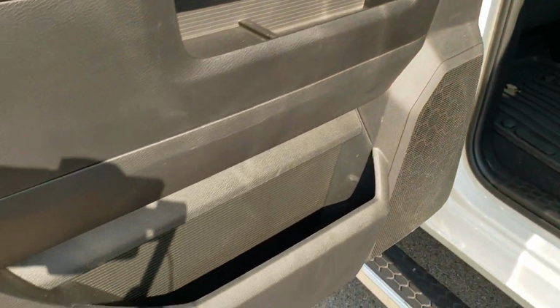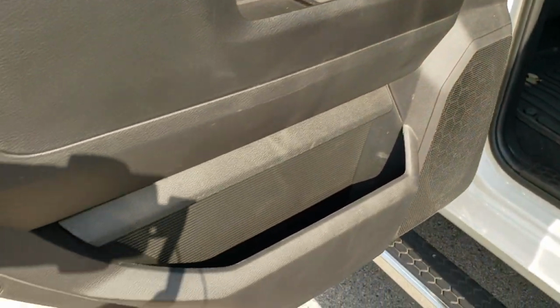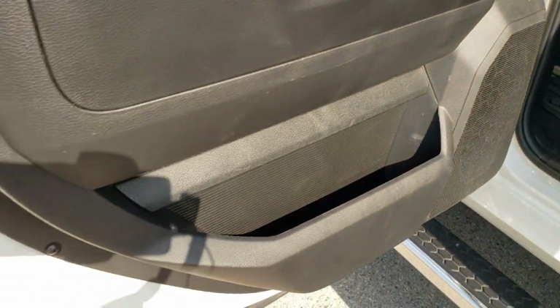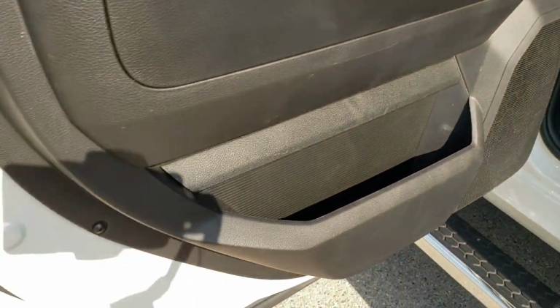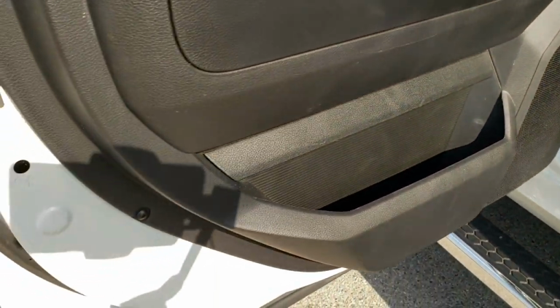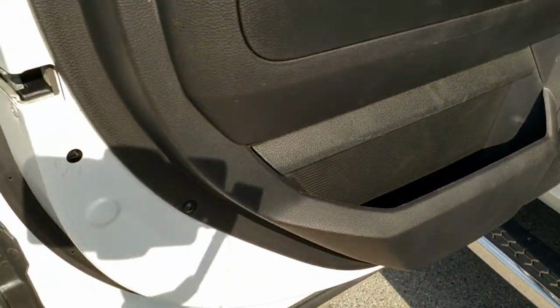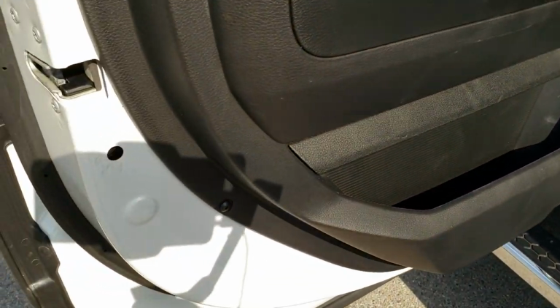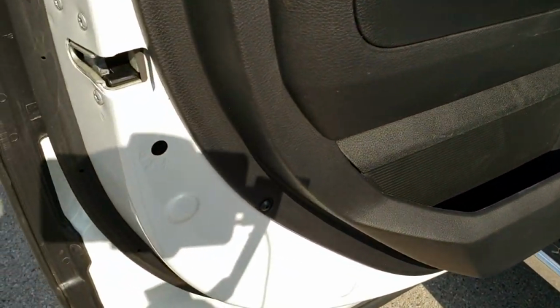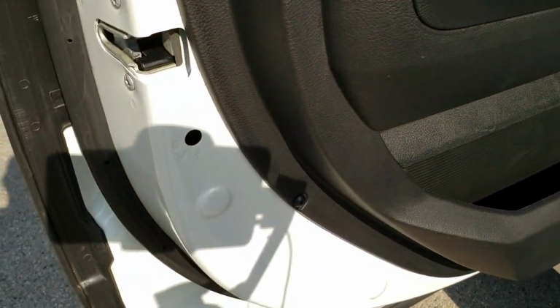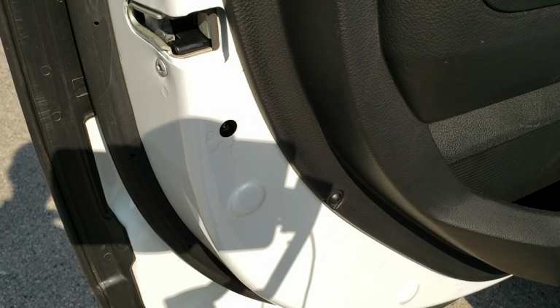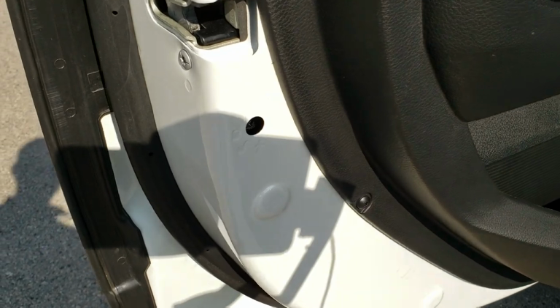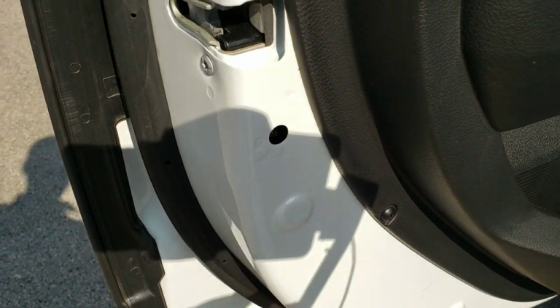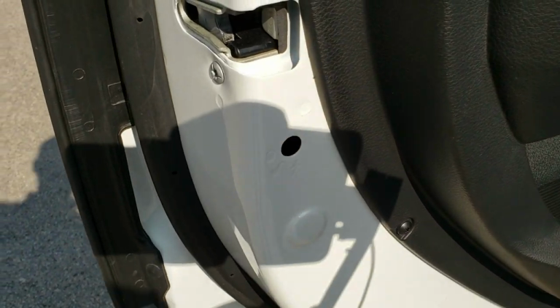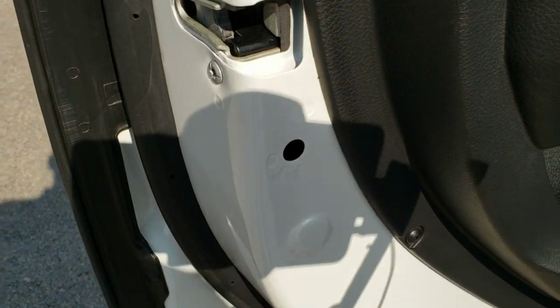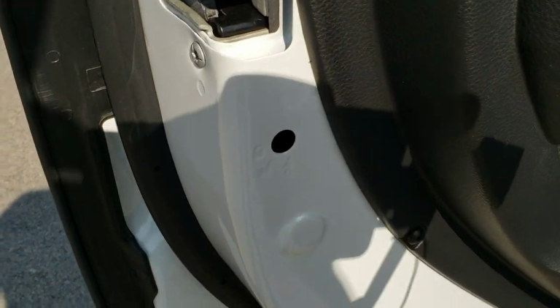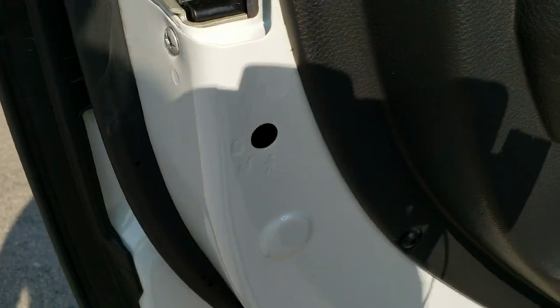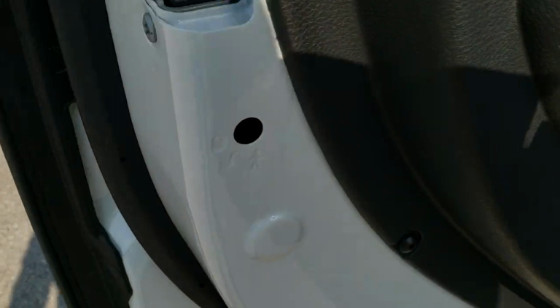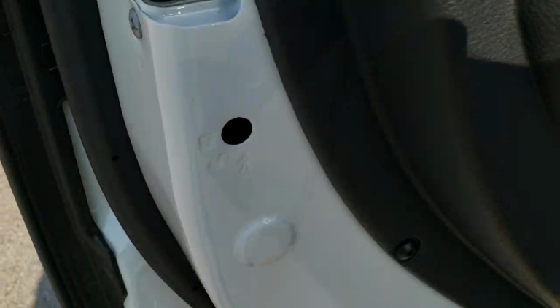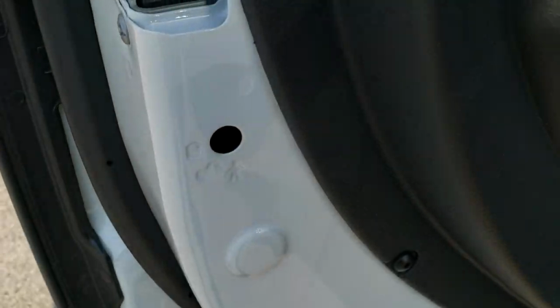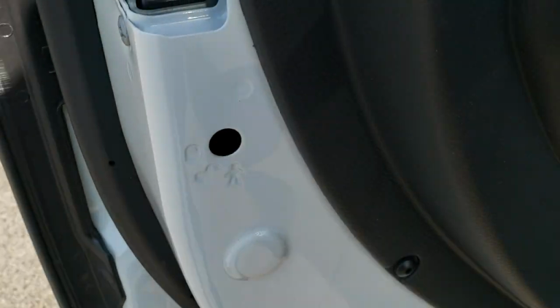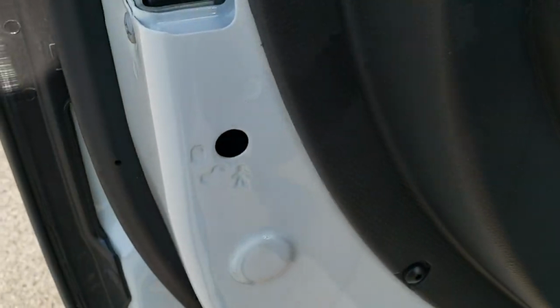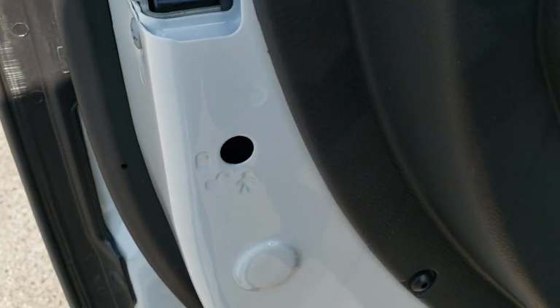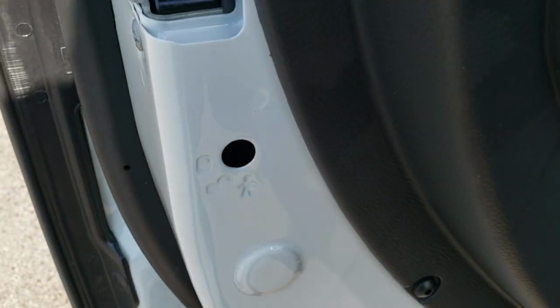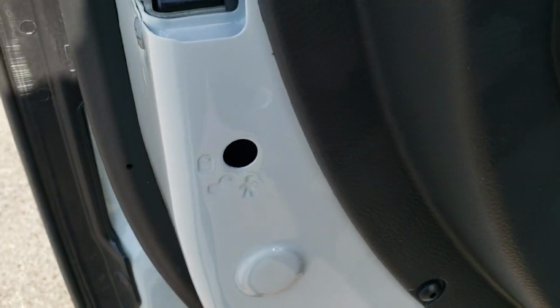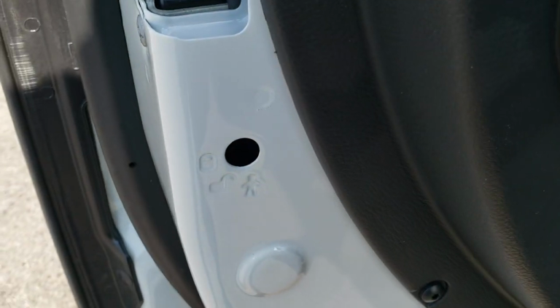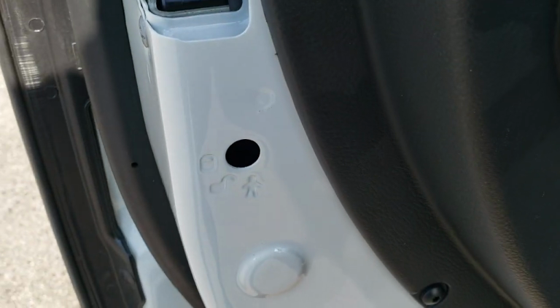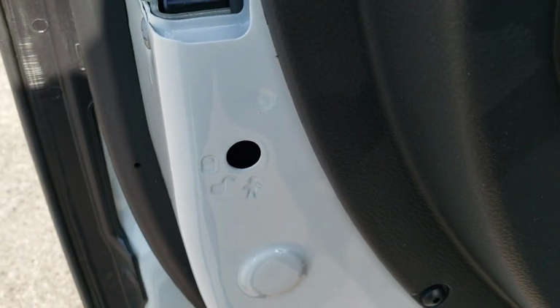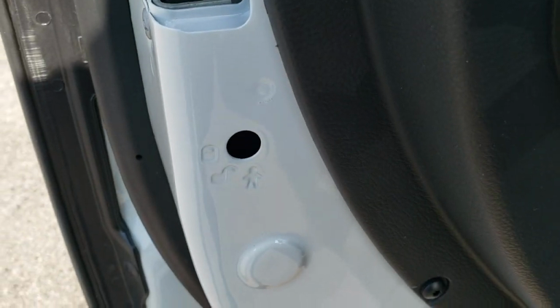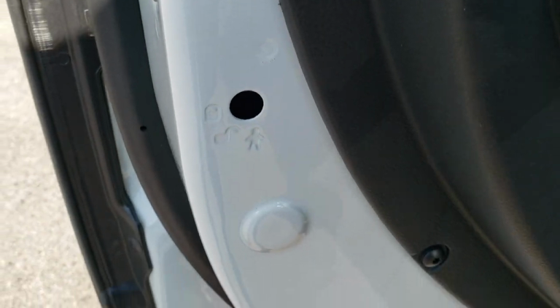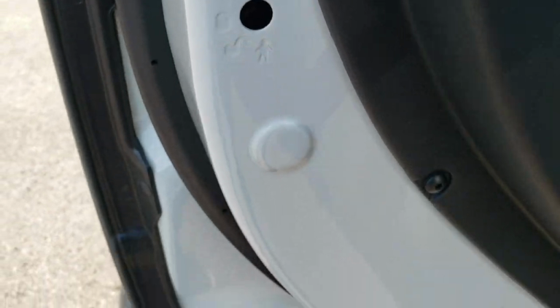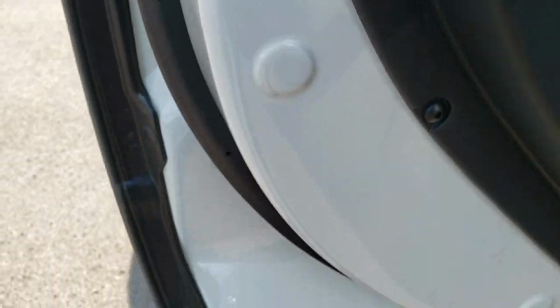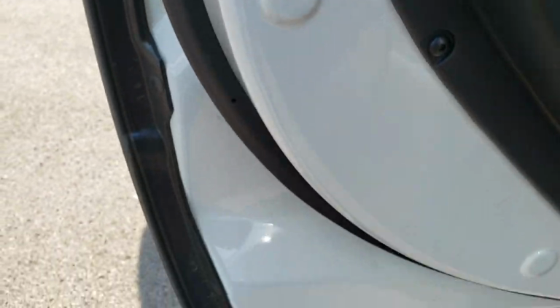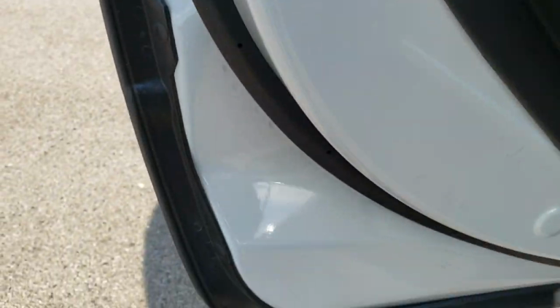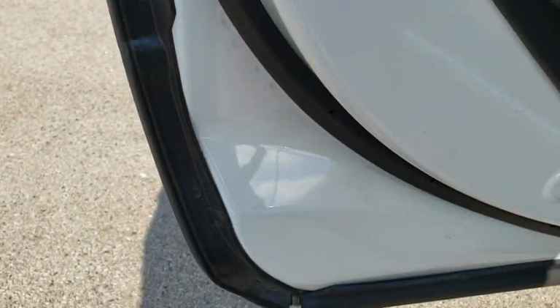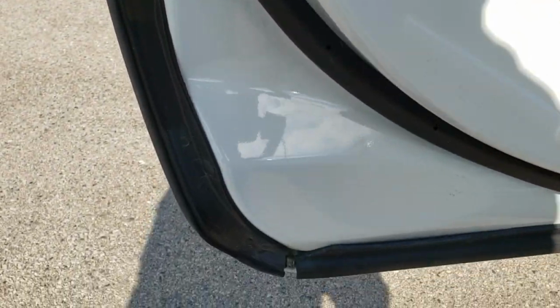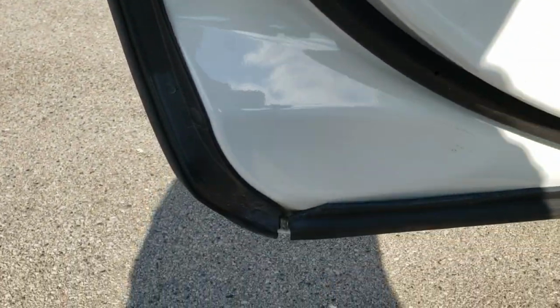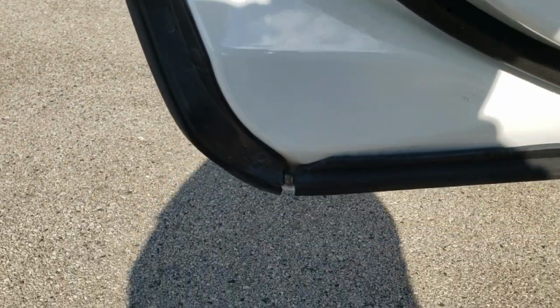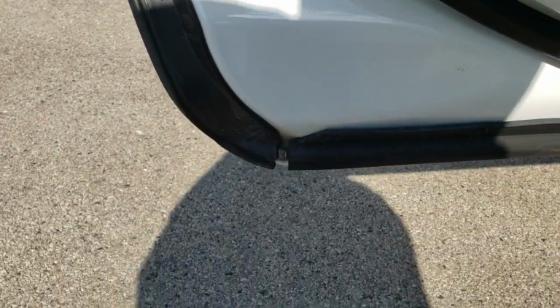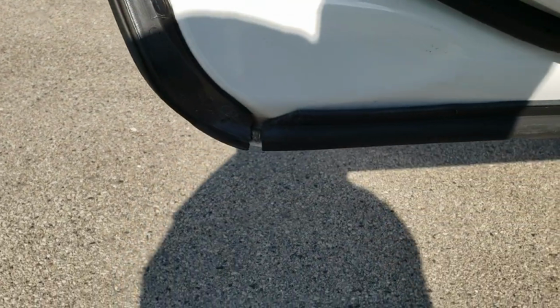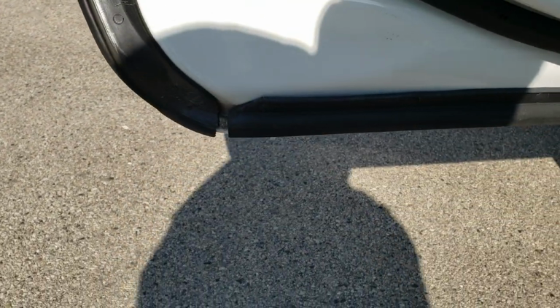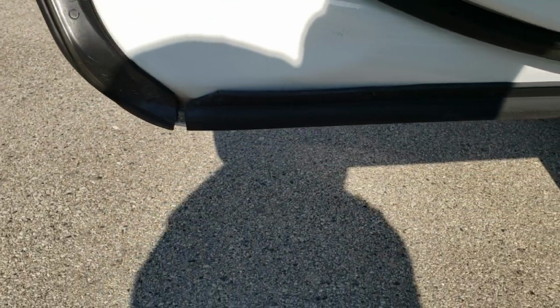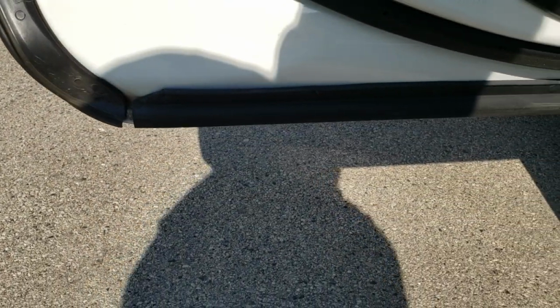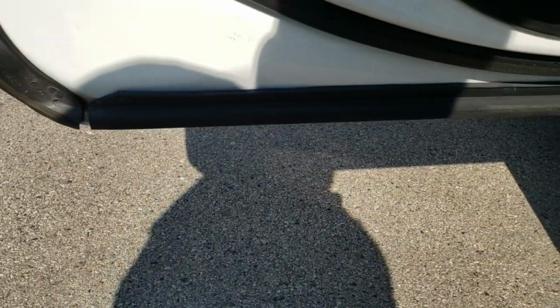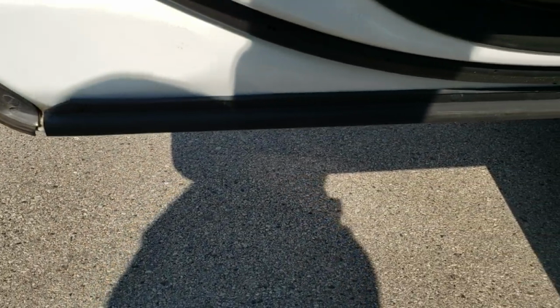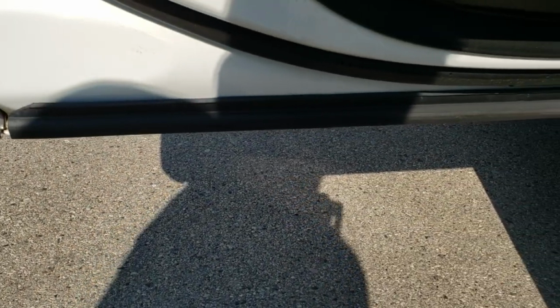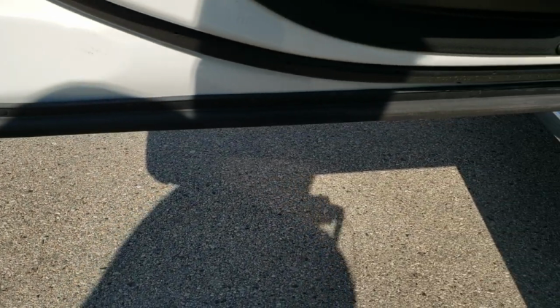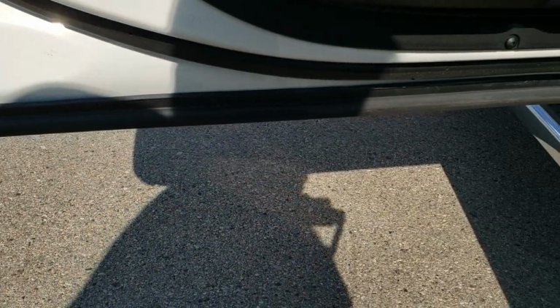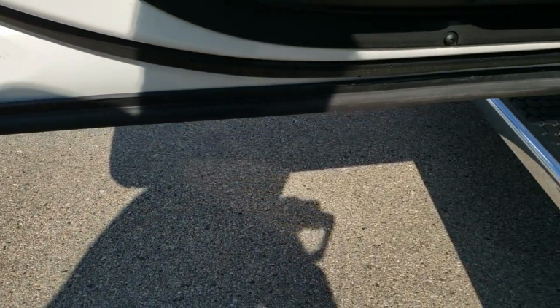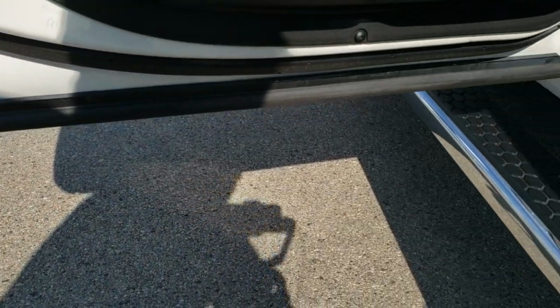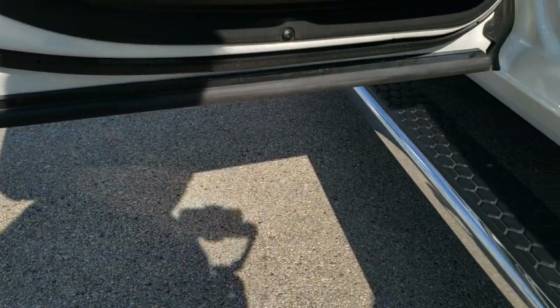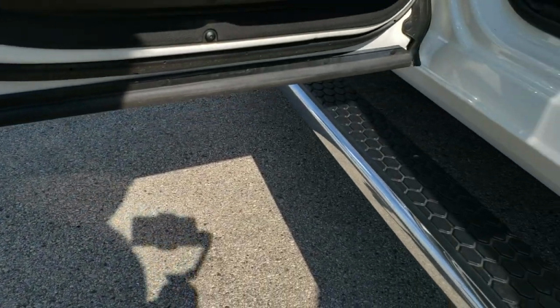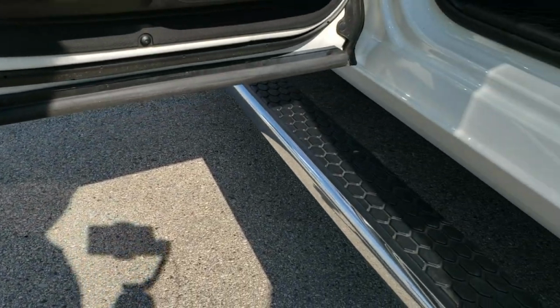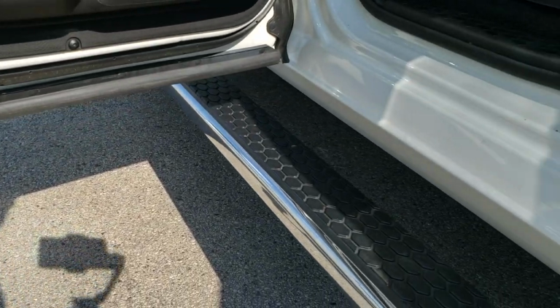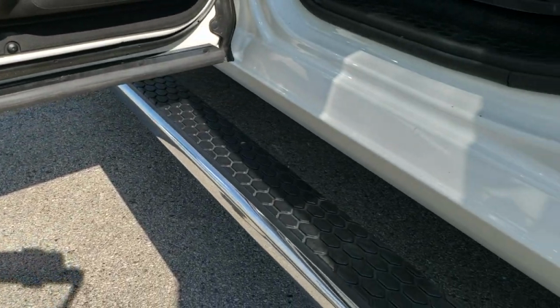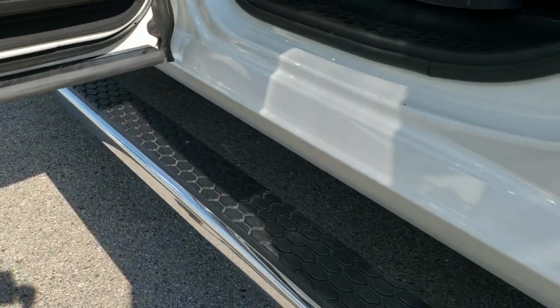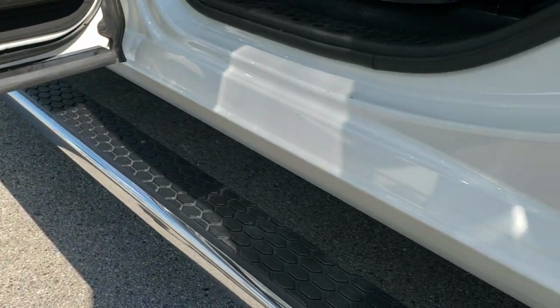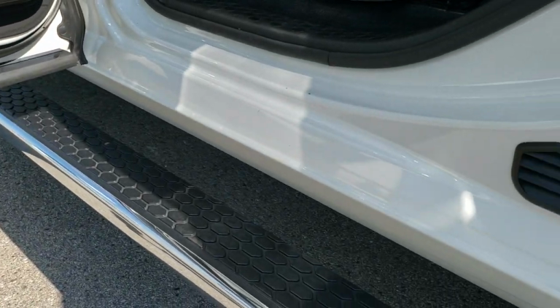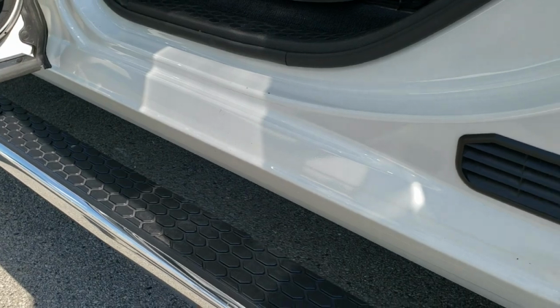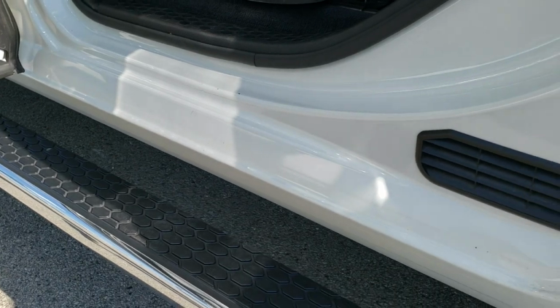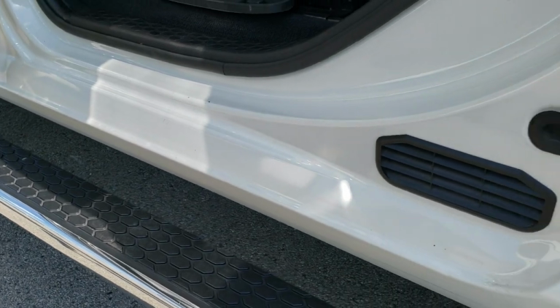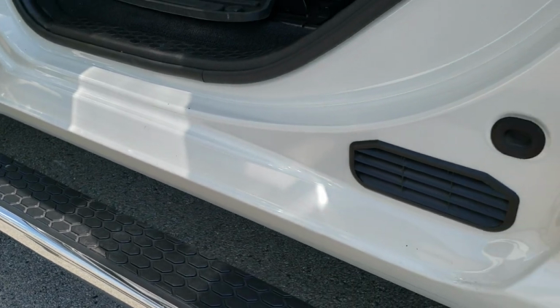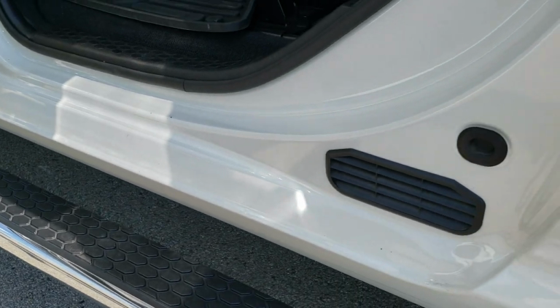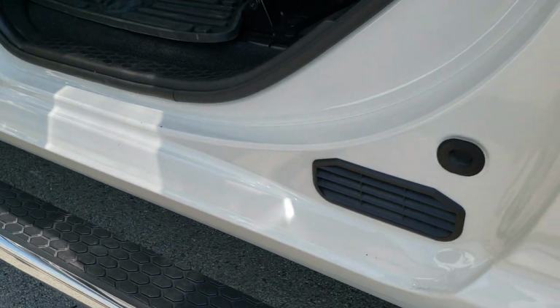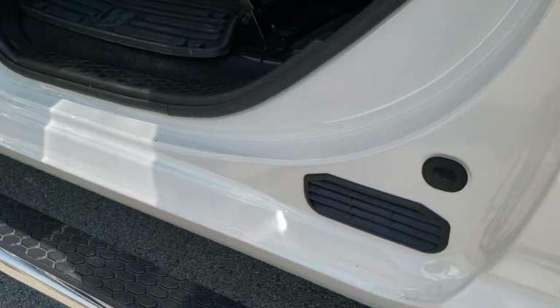You do get the child safety locks on the back doors, and the bottoms of the doors and the kick panels all look really good.